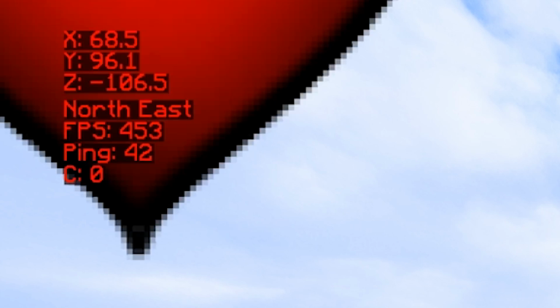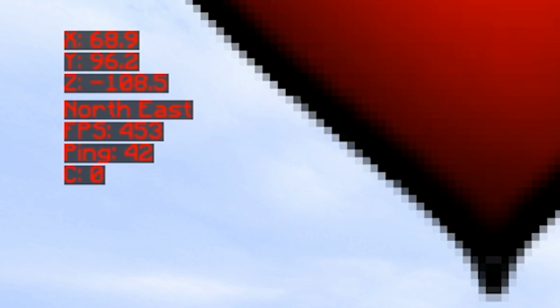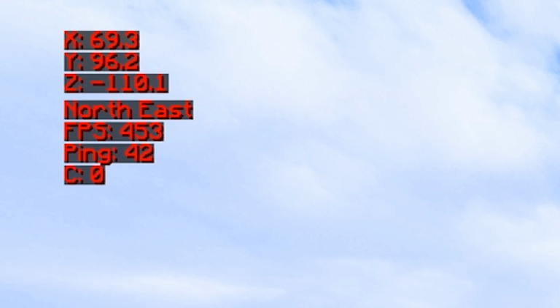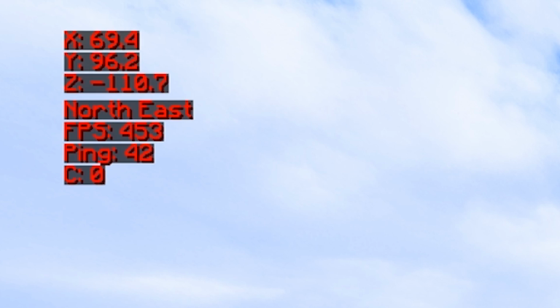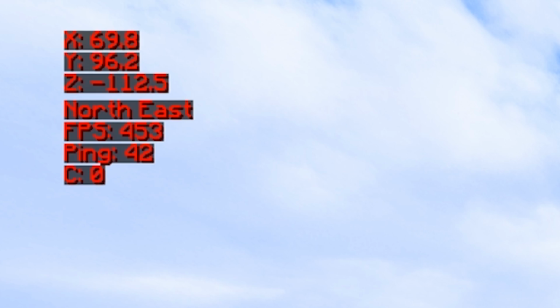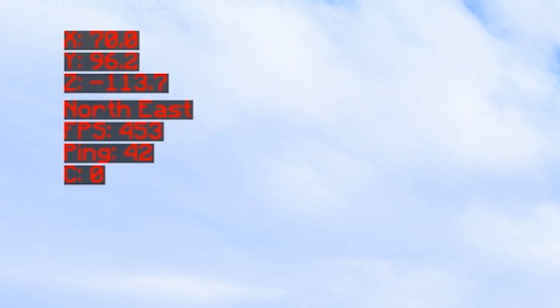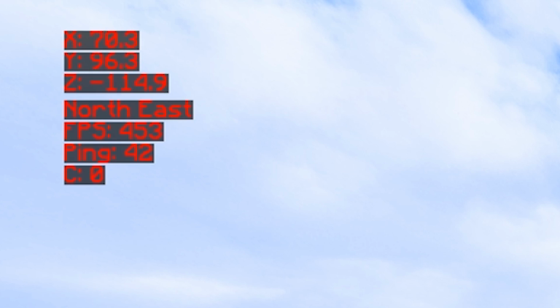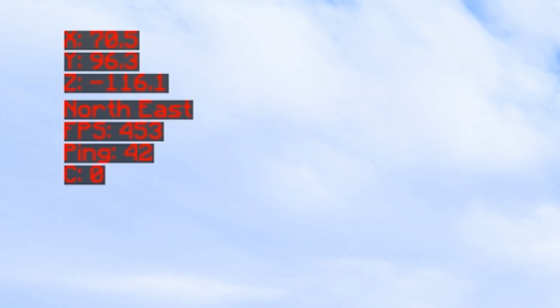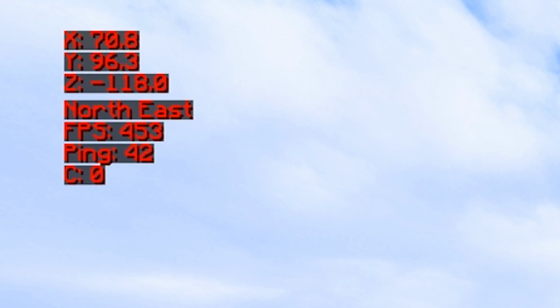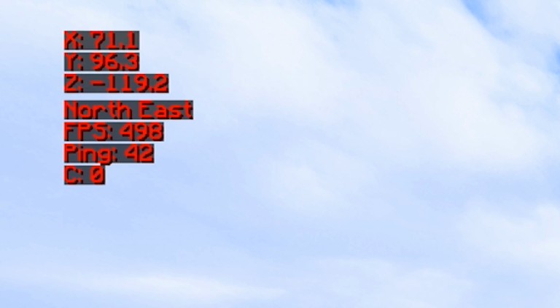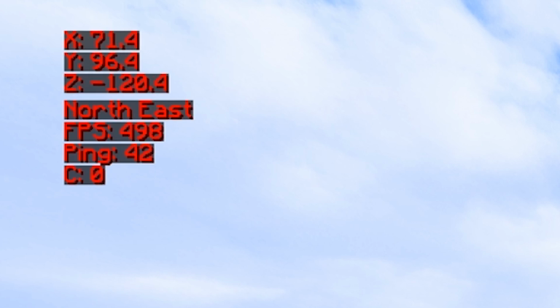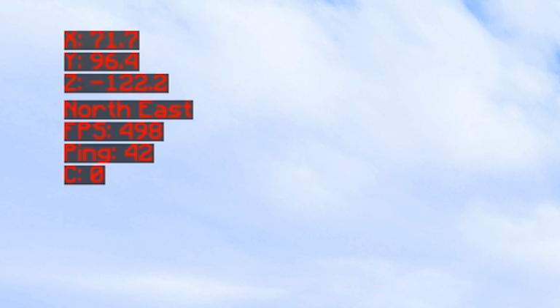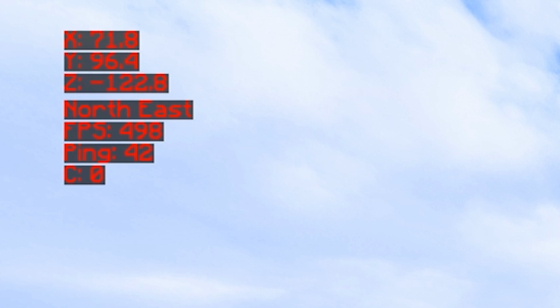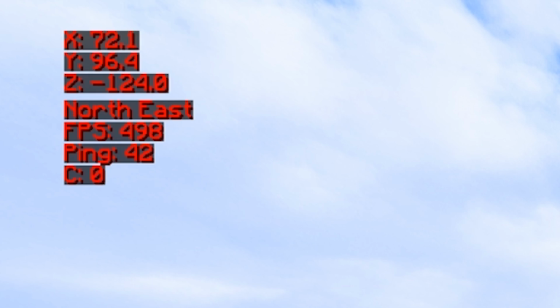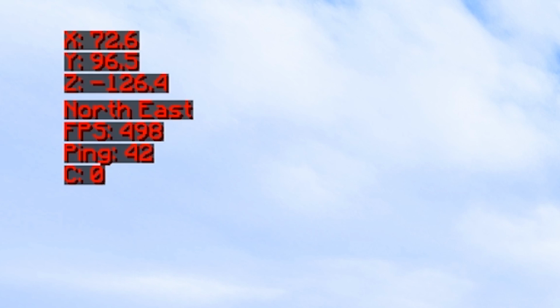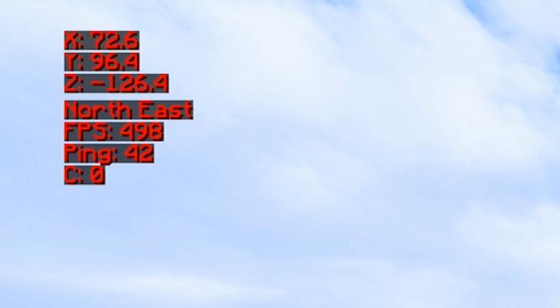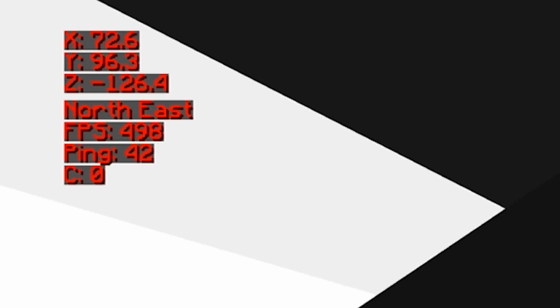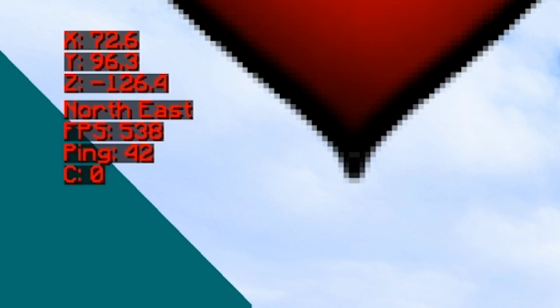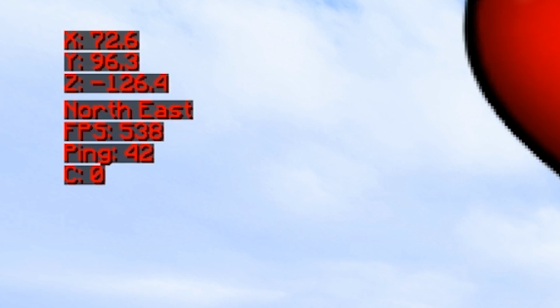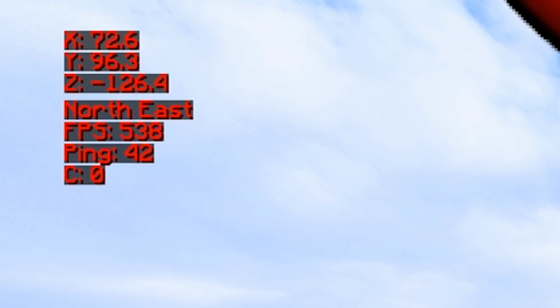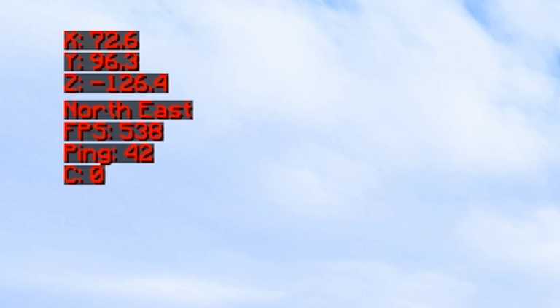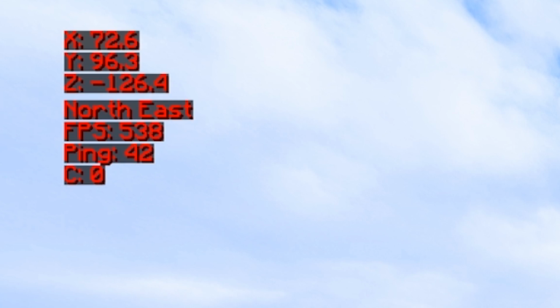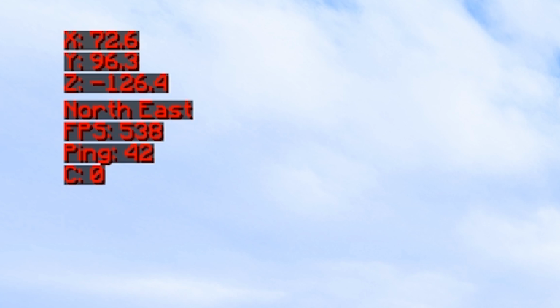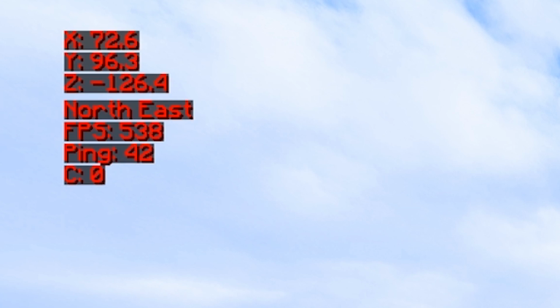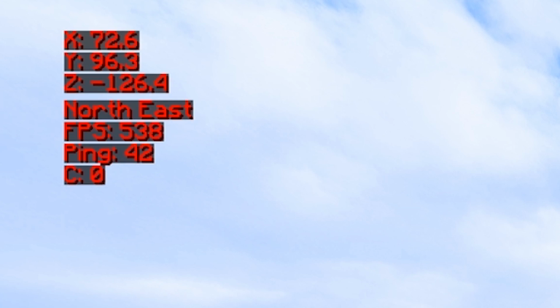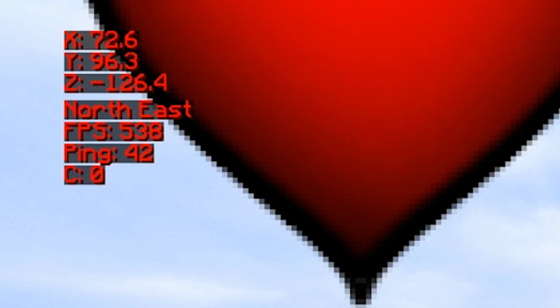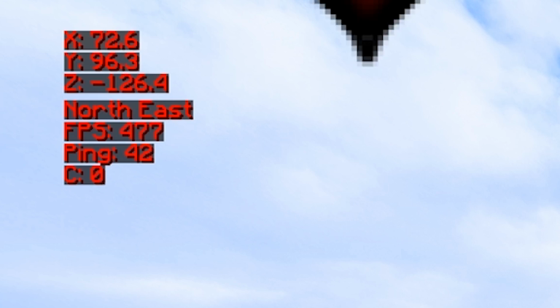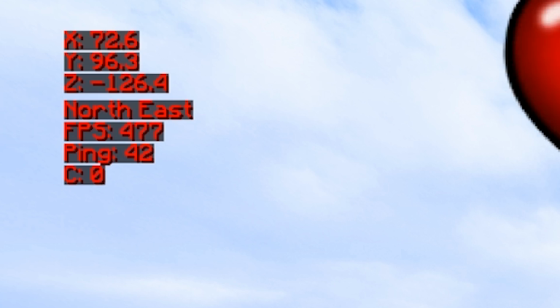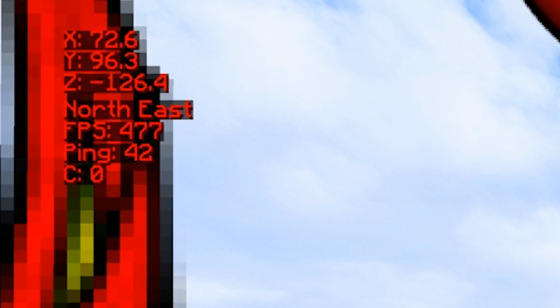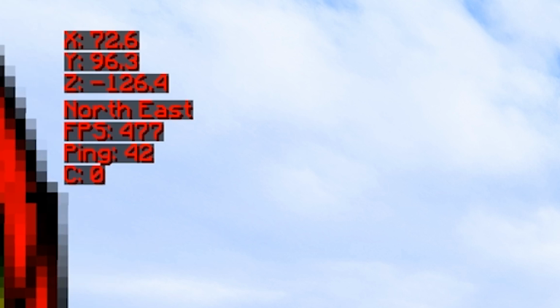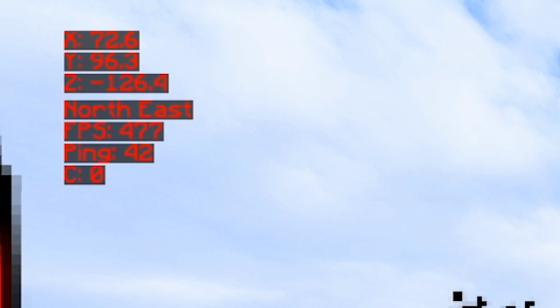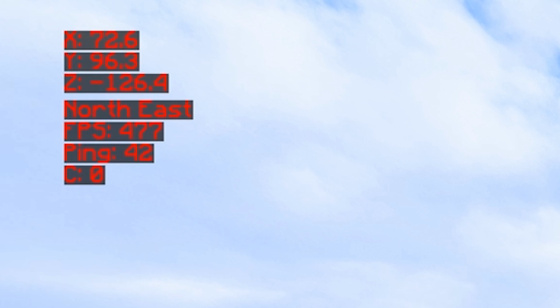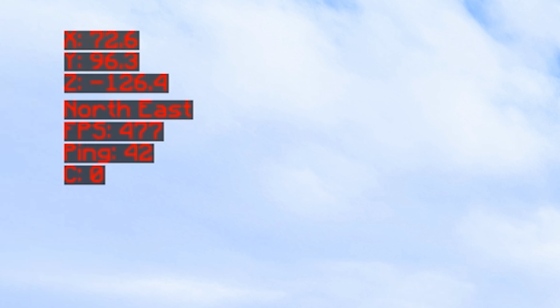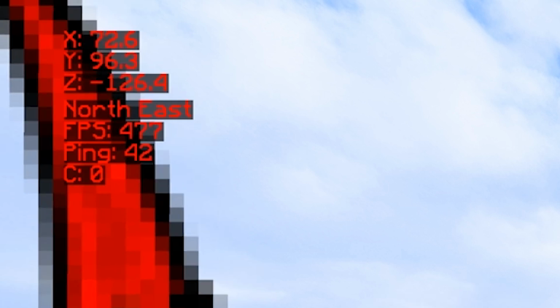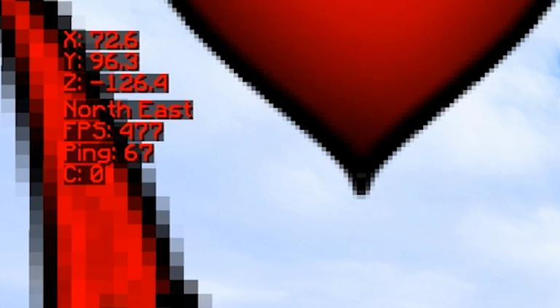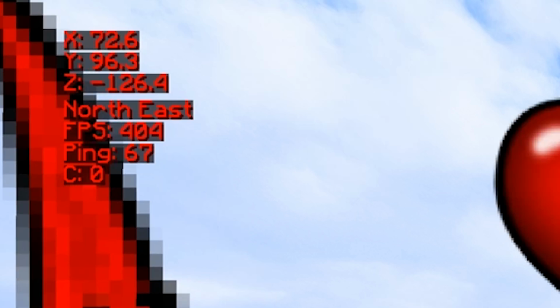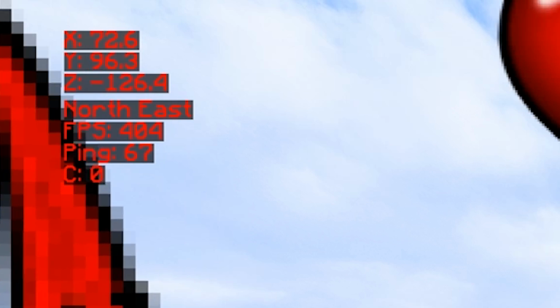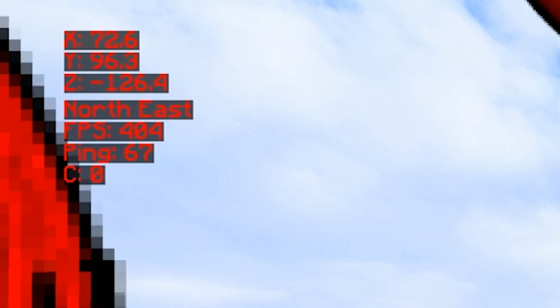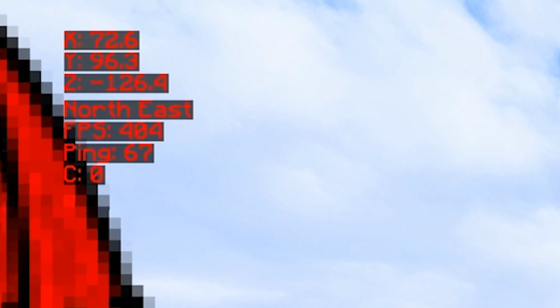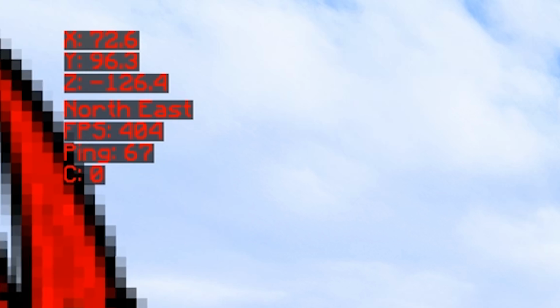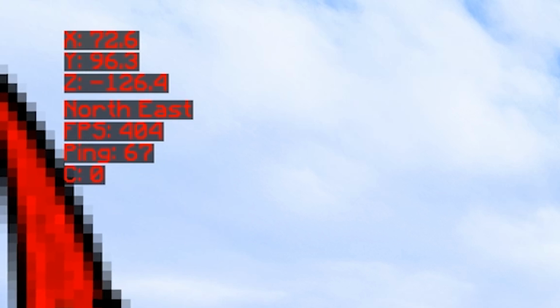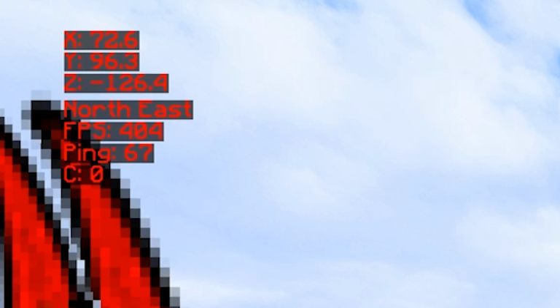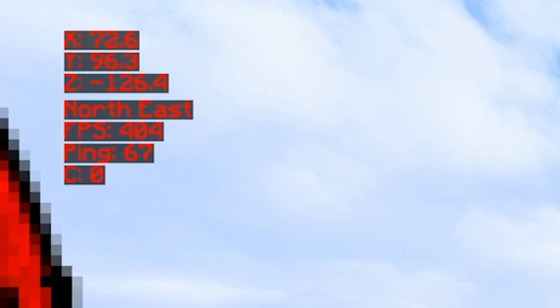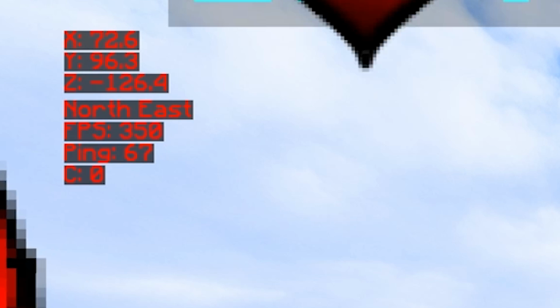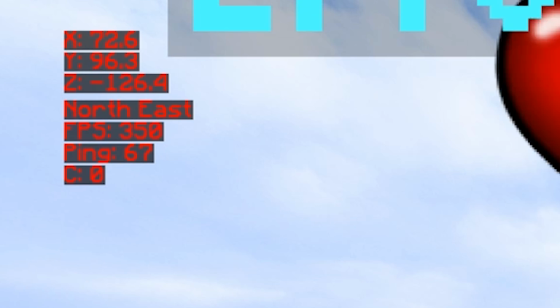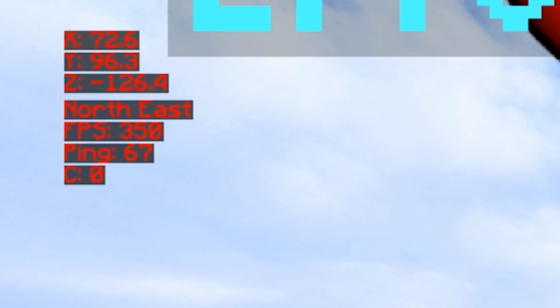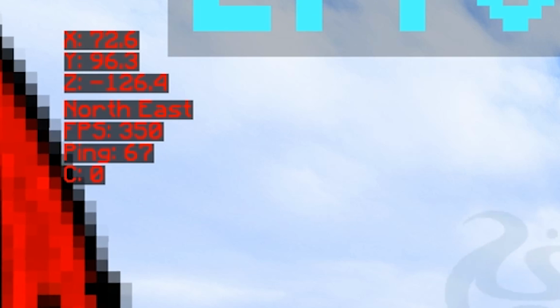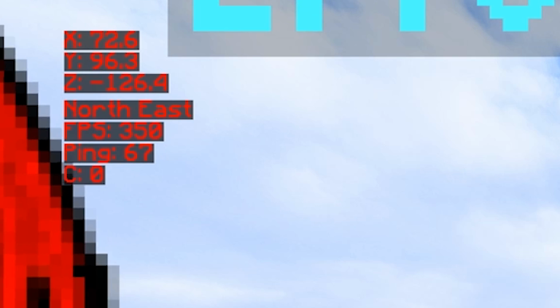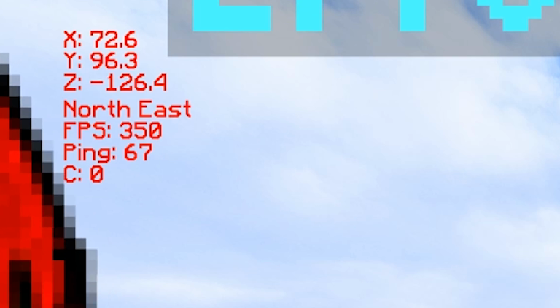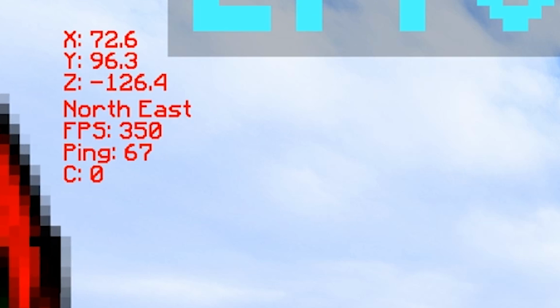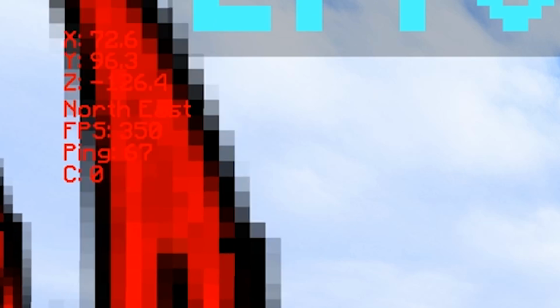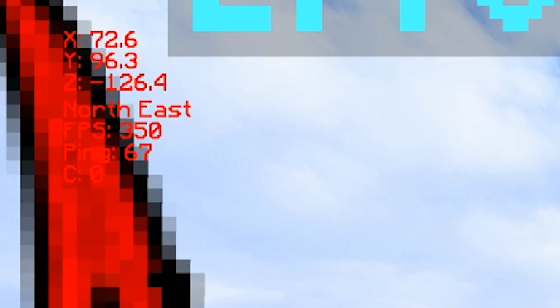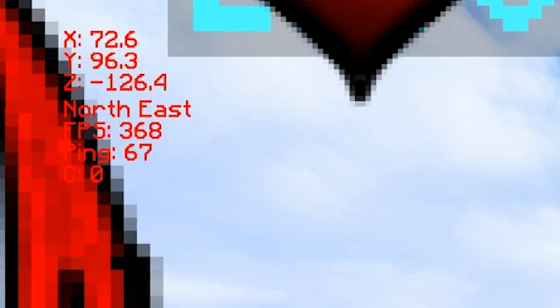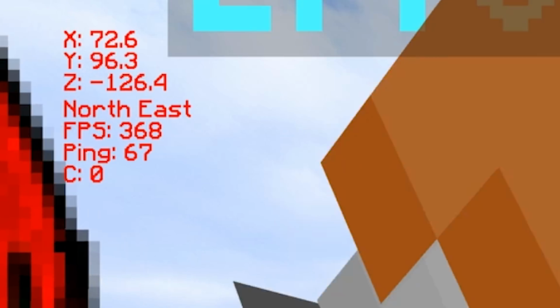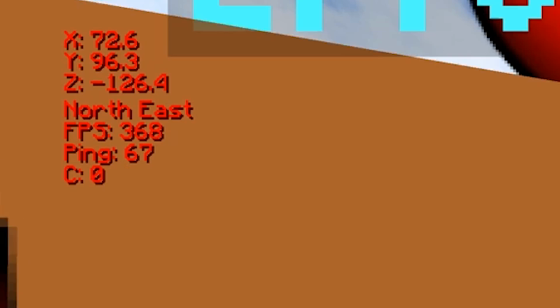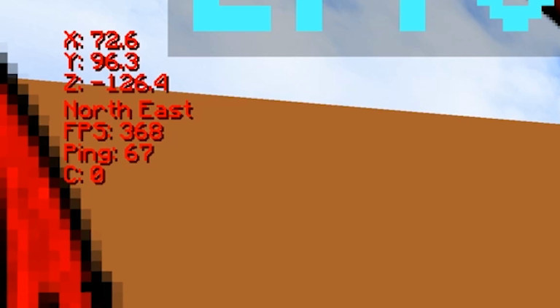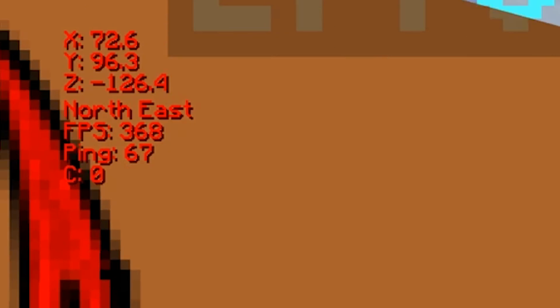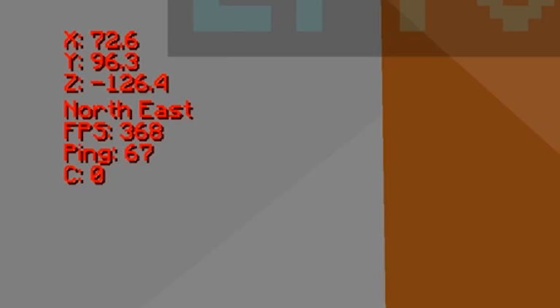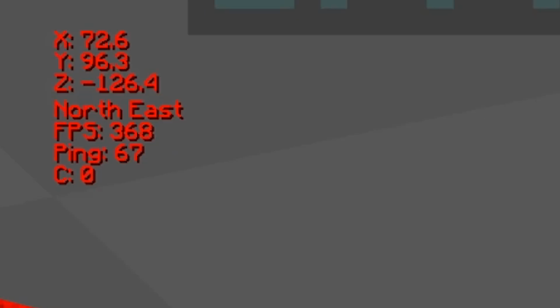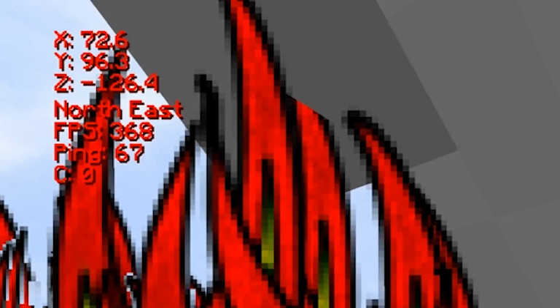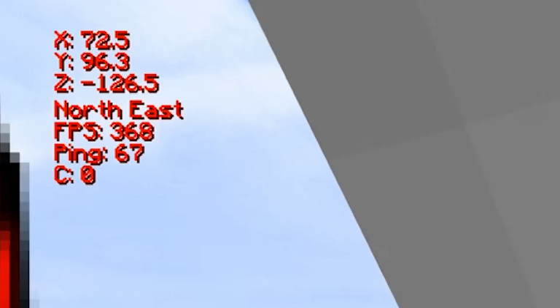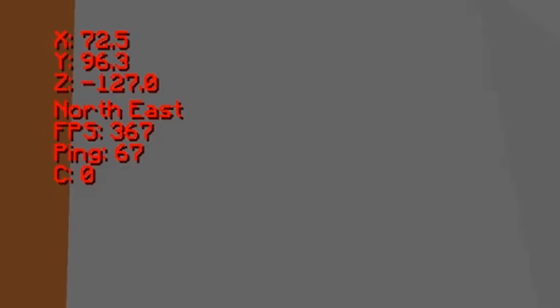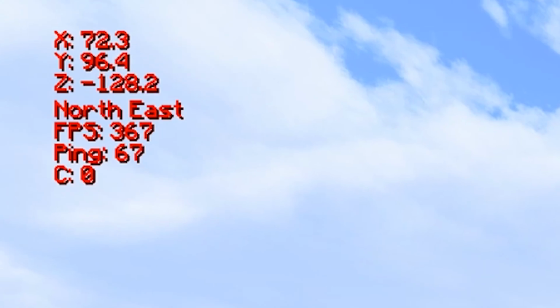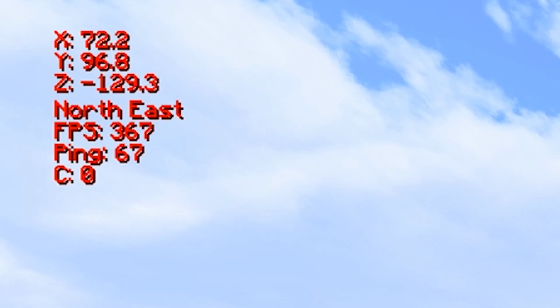The shadow isn't really that visible with the highlight on — it's more visible without. So you can turn off the highlight and keep on the shadow.